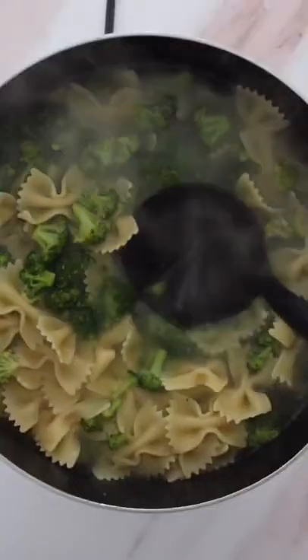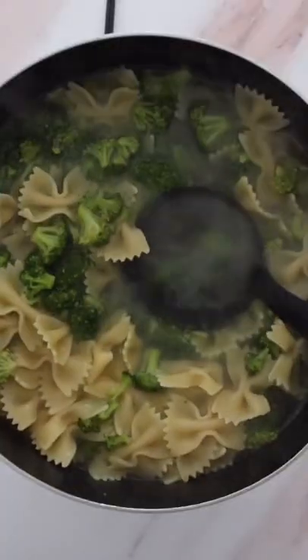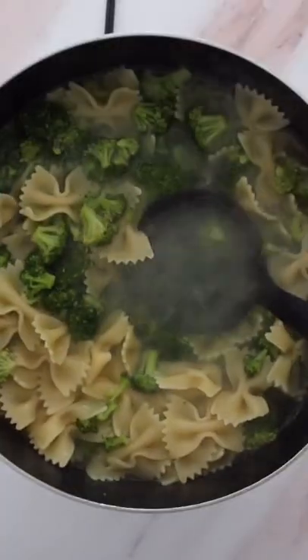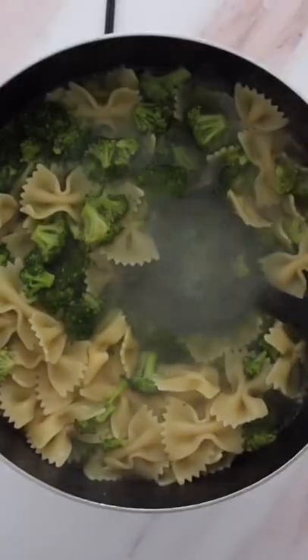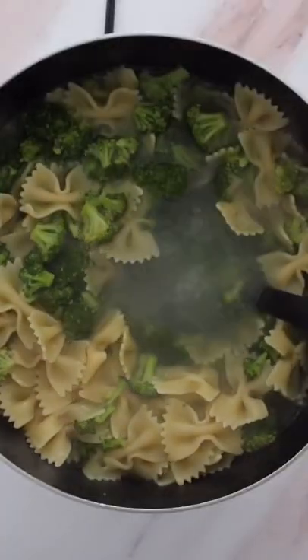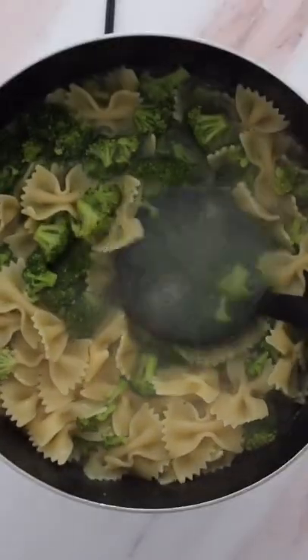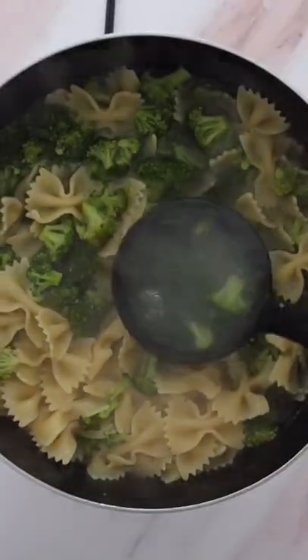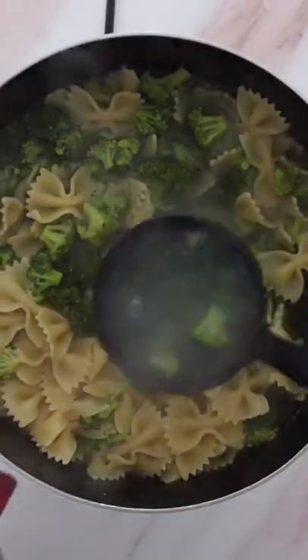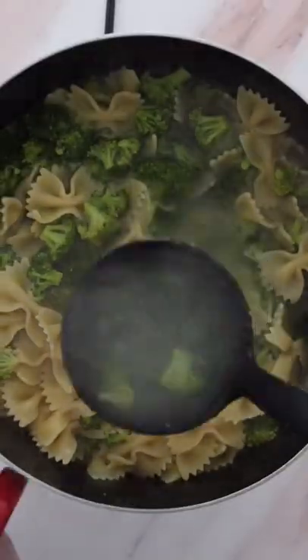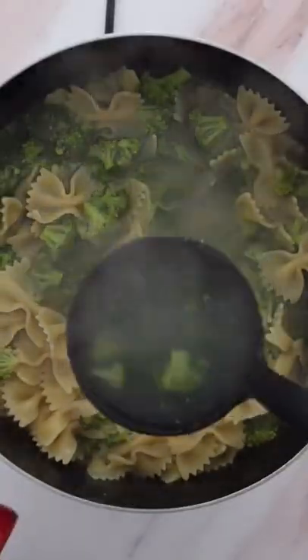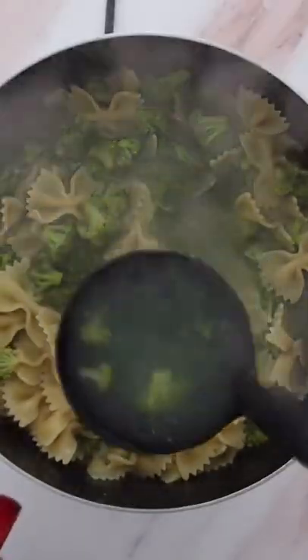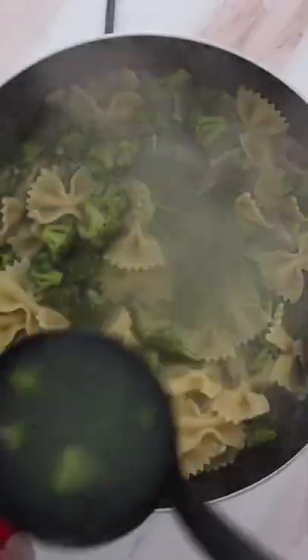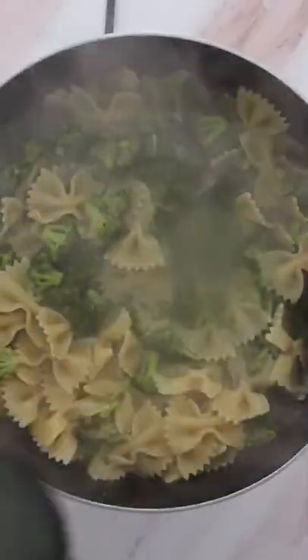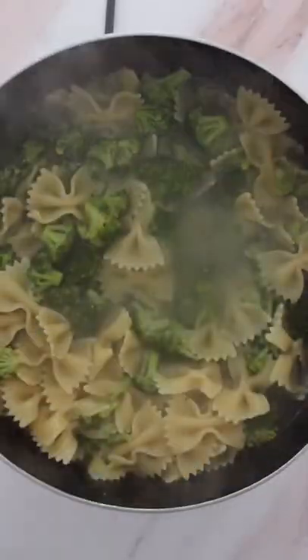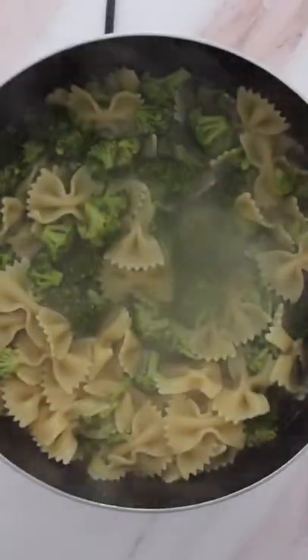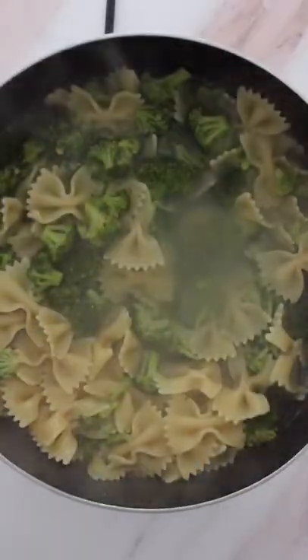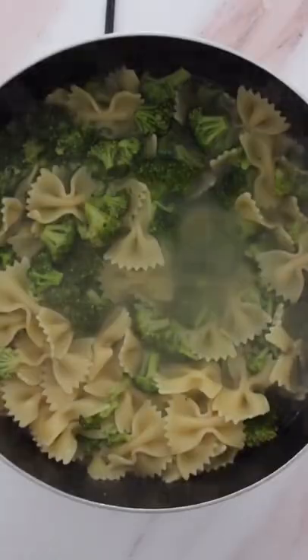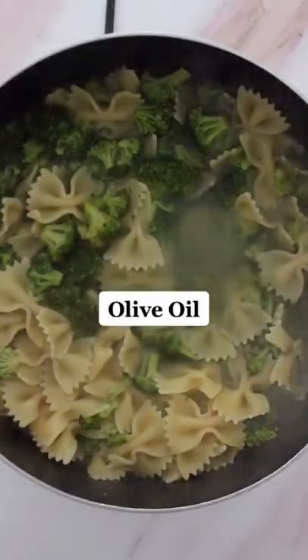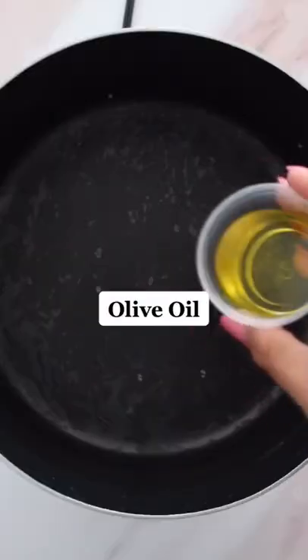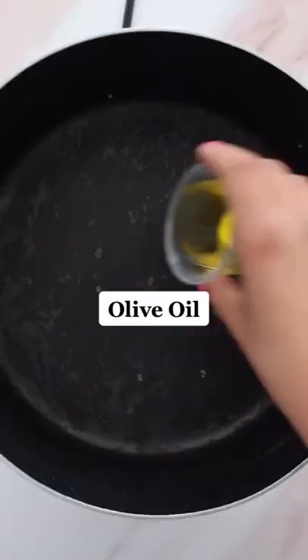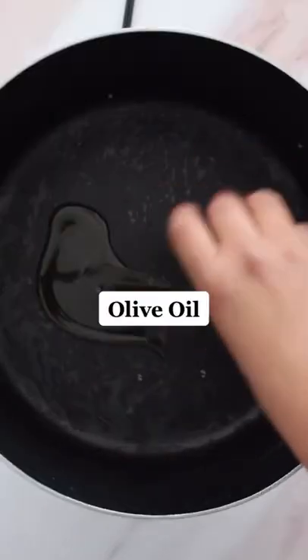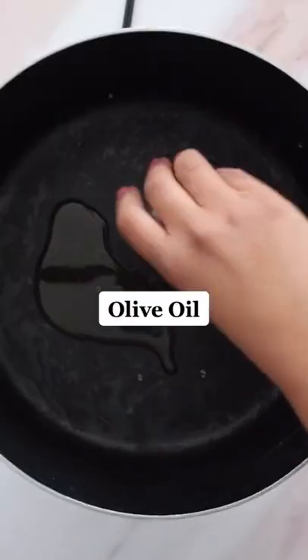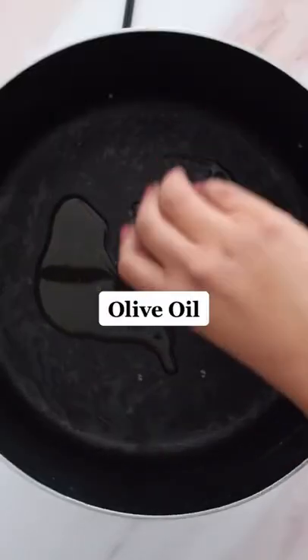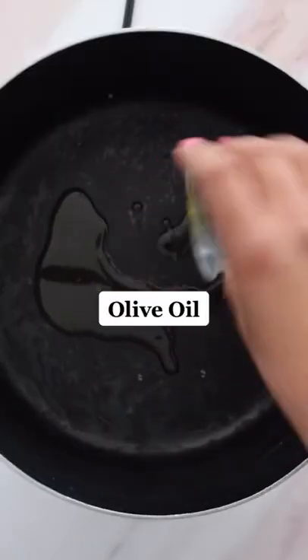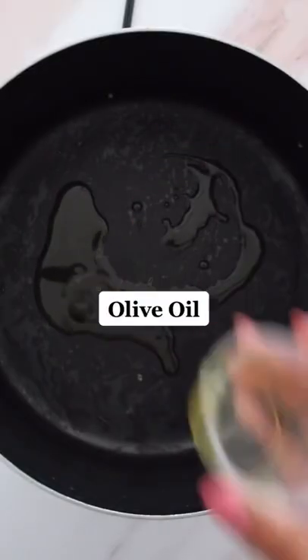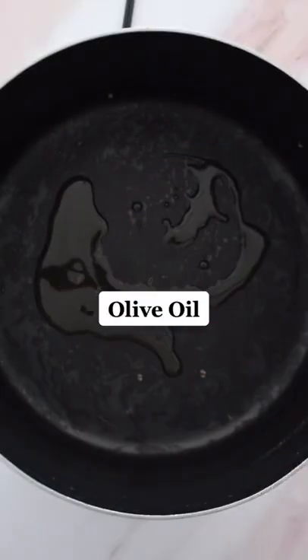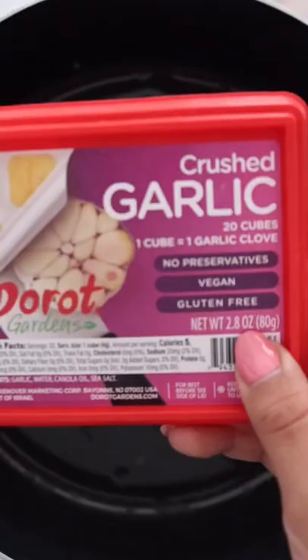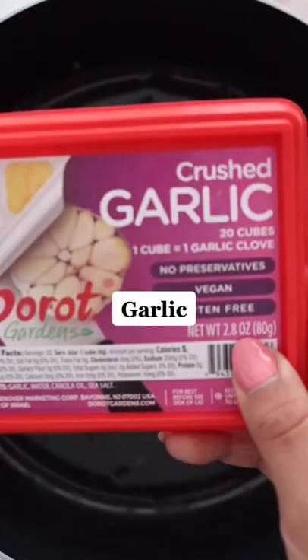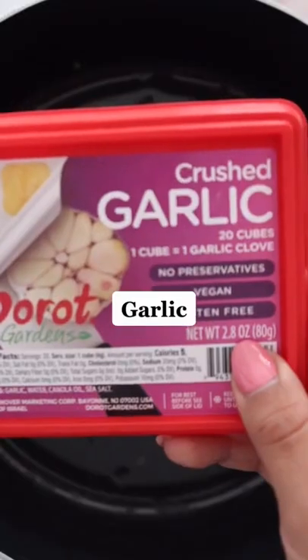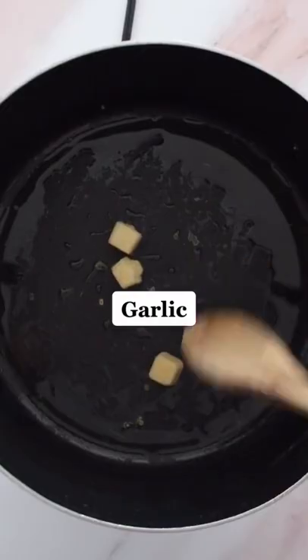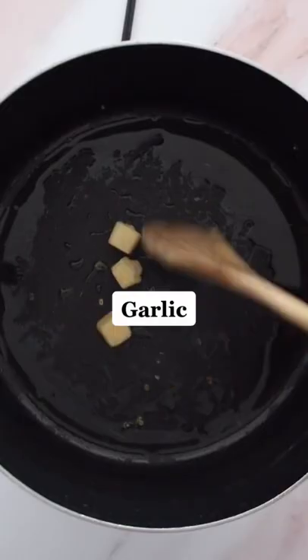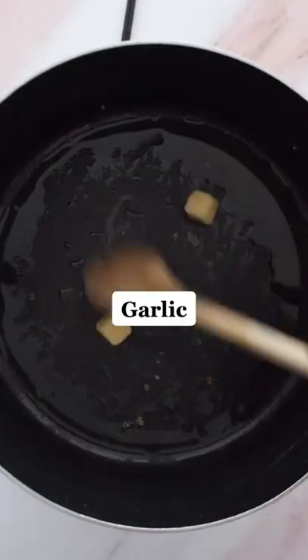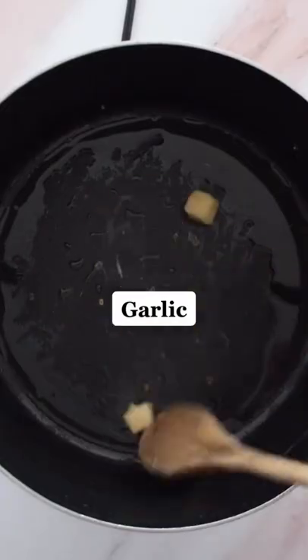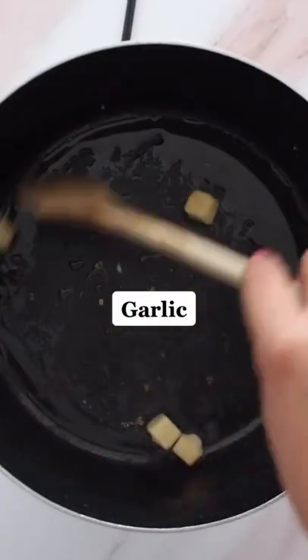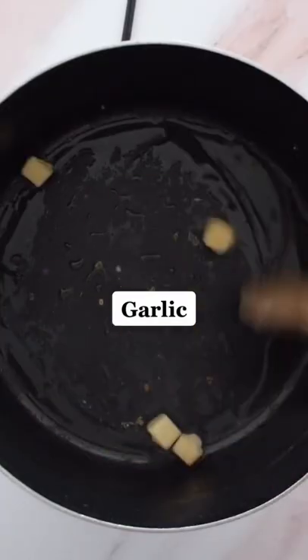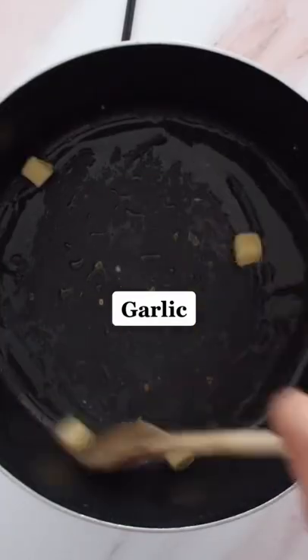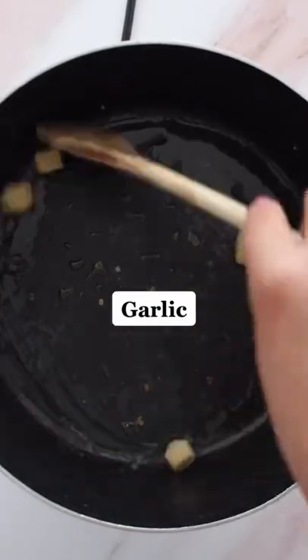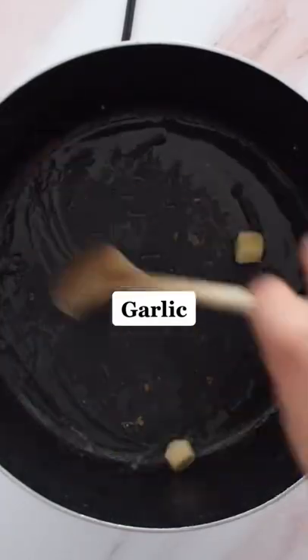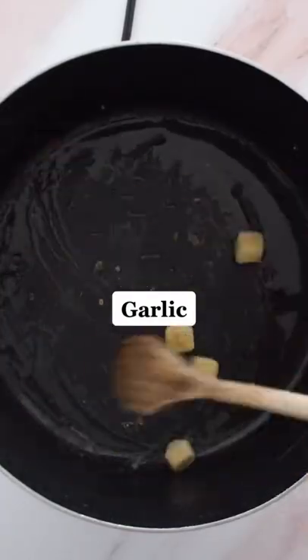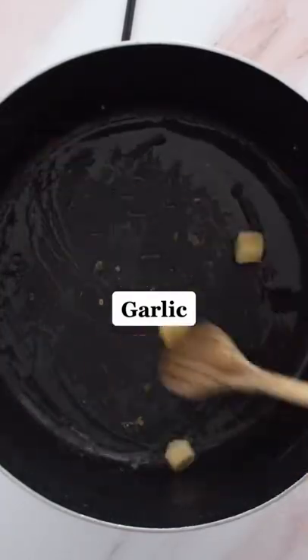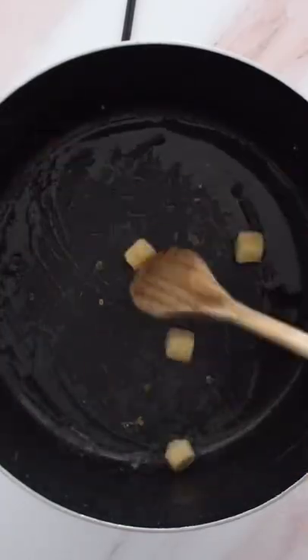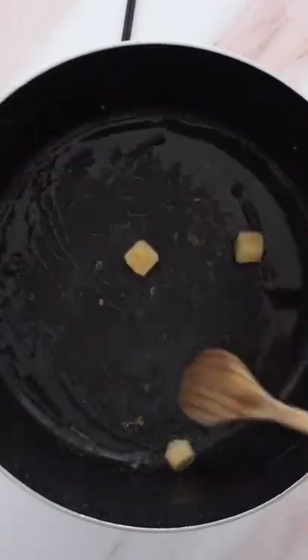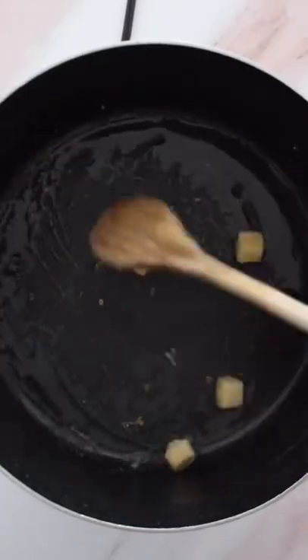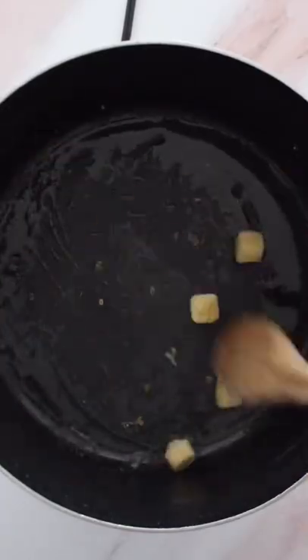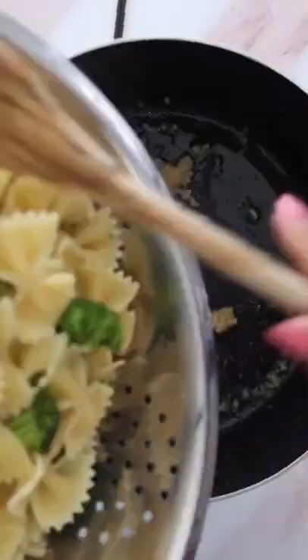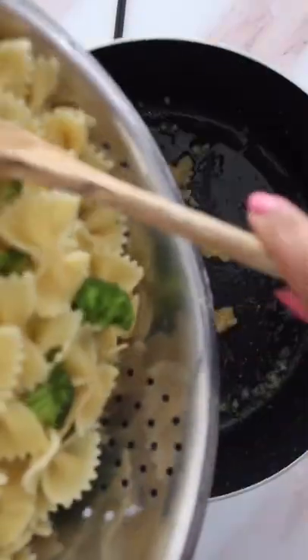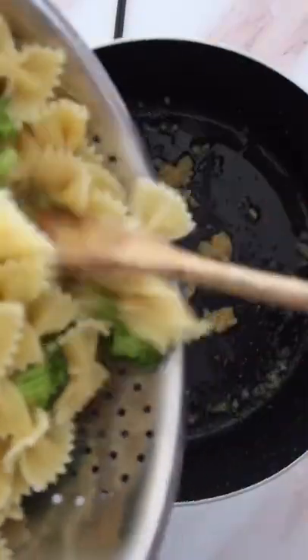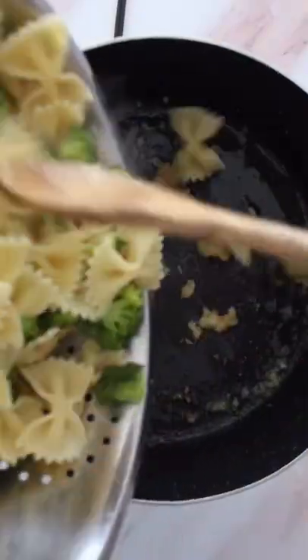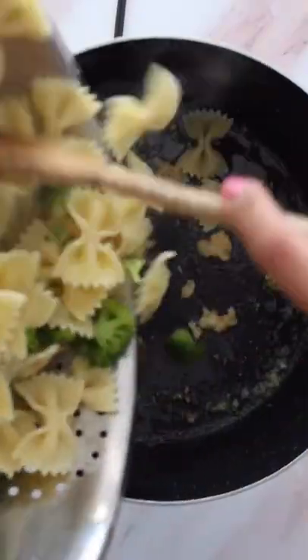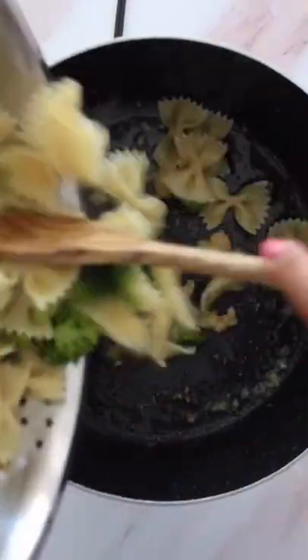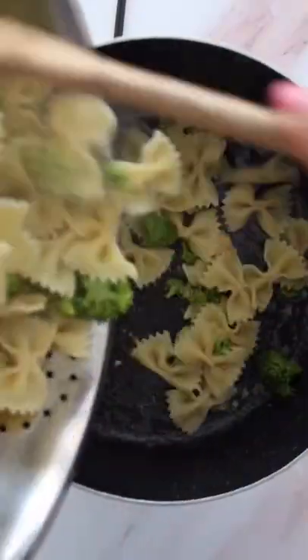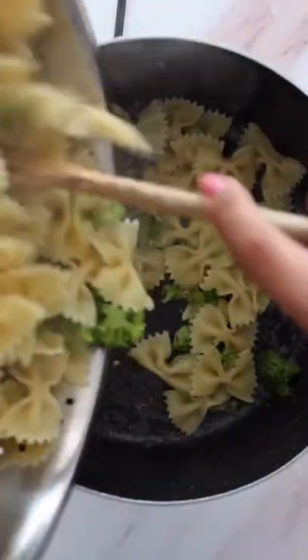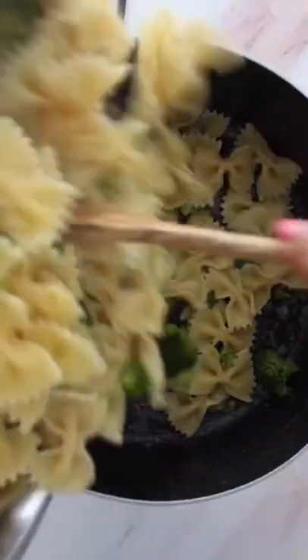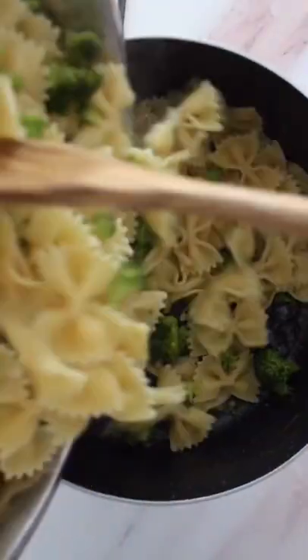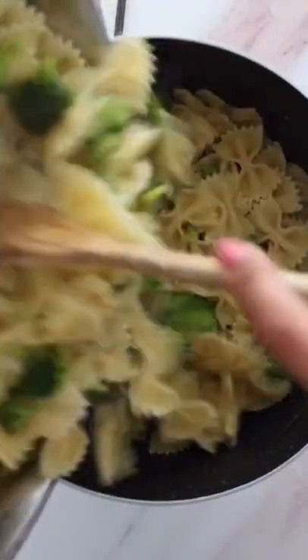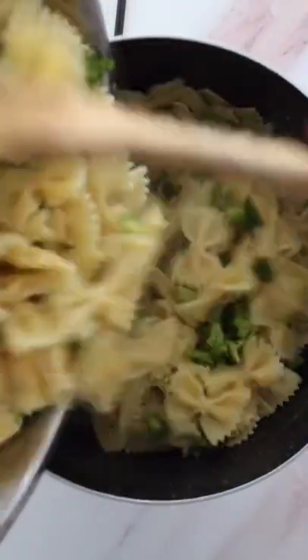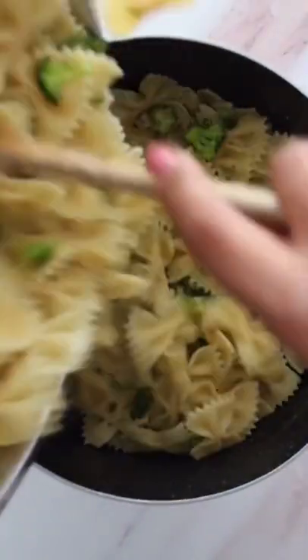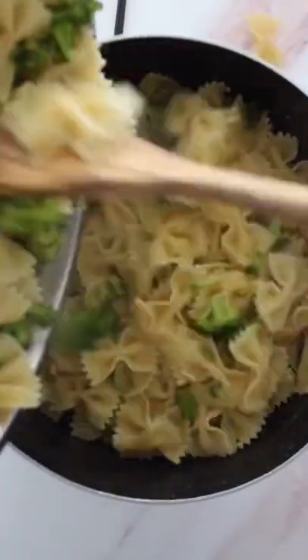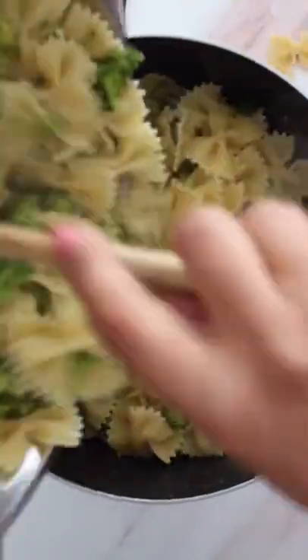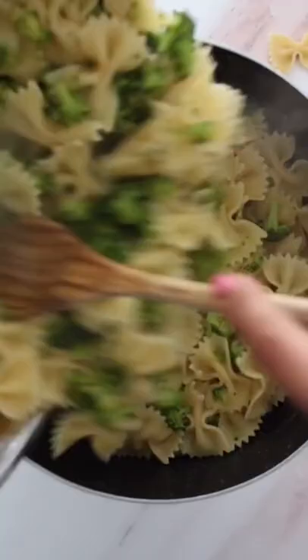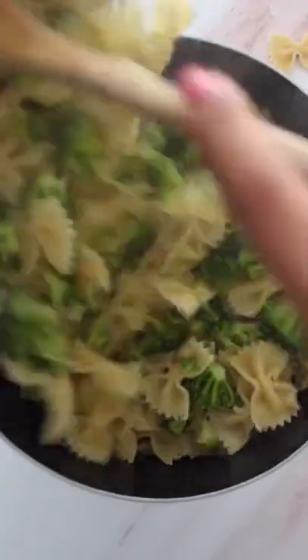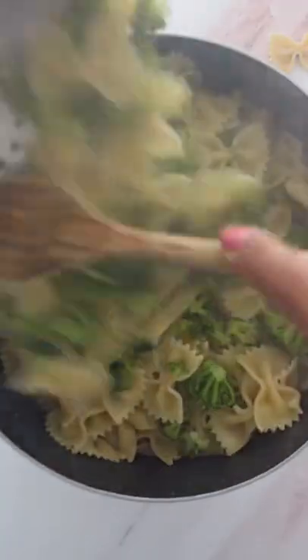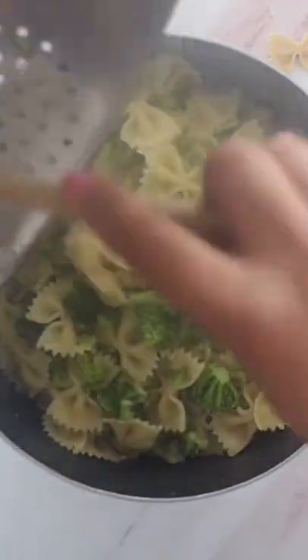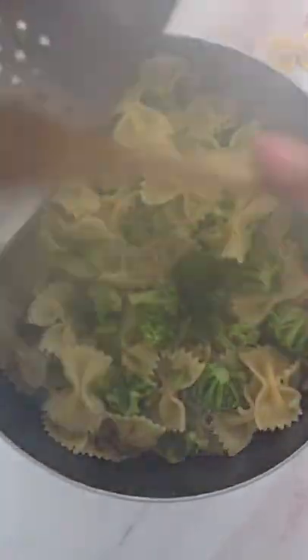Save about a cup of that pasta water for later and strain your pasta. In the same pot, add a little bit of olive oil and garlic and throw the pasta back in there.